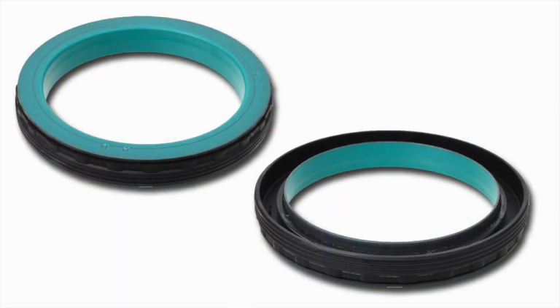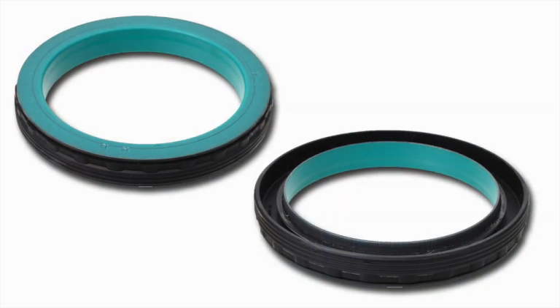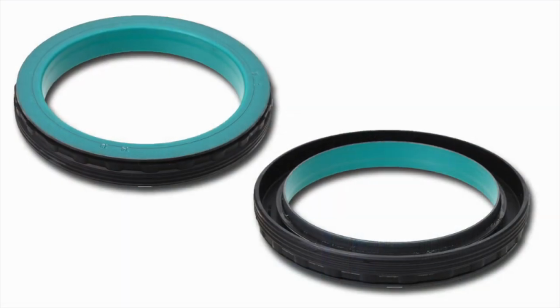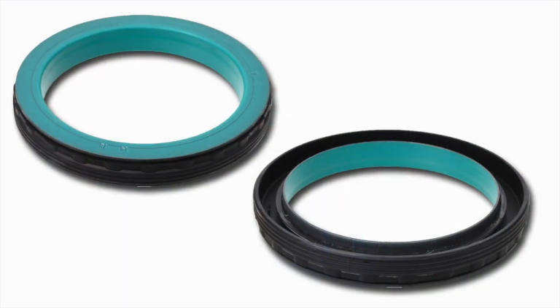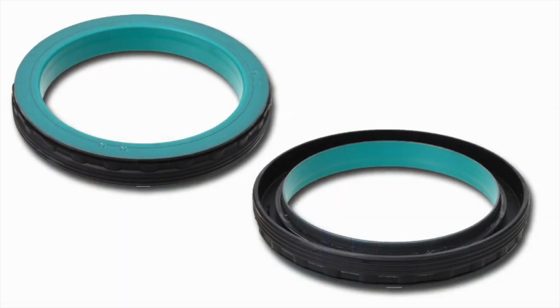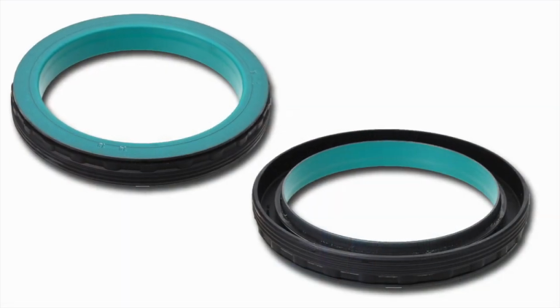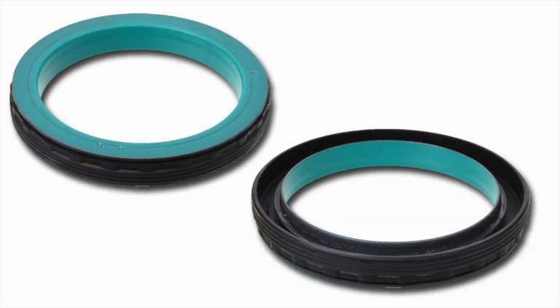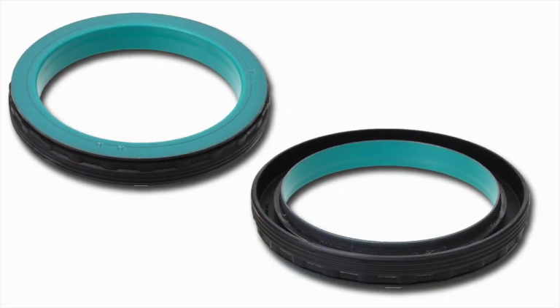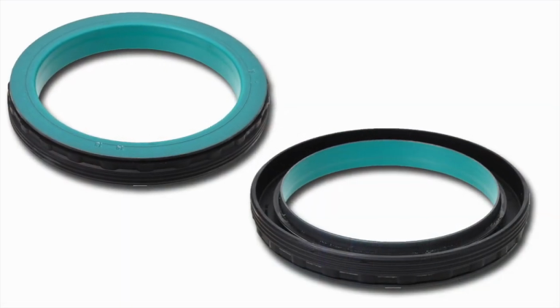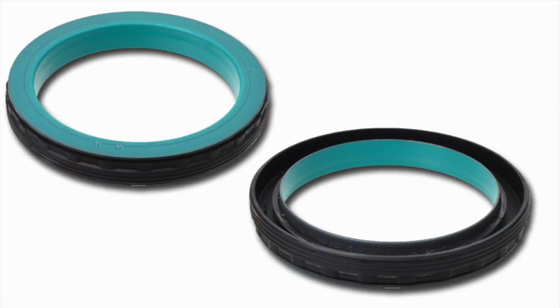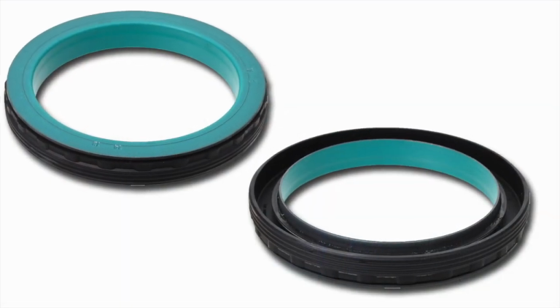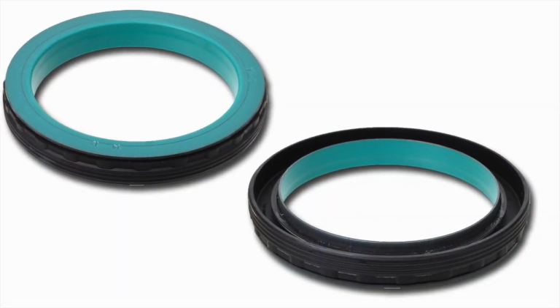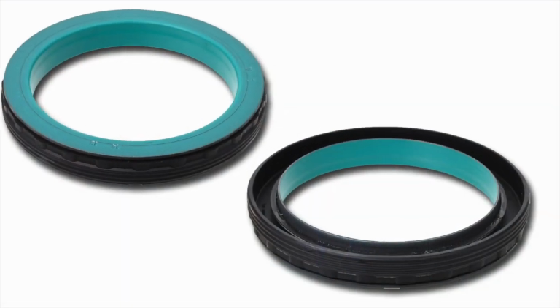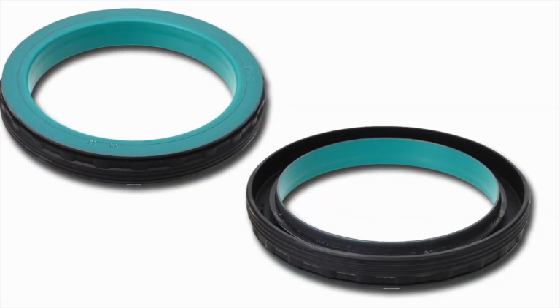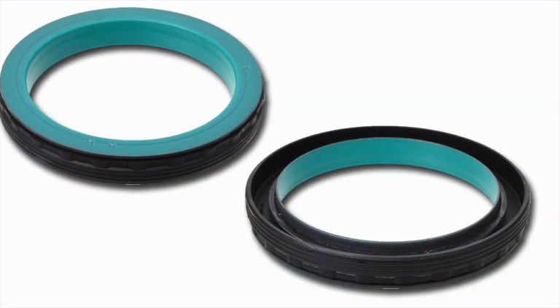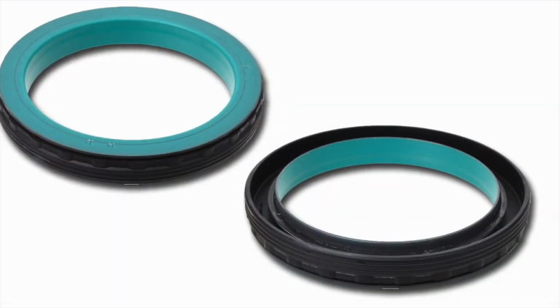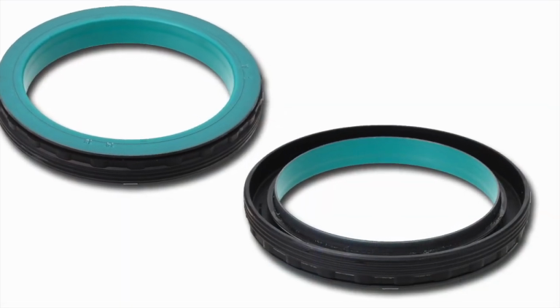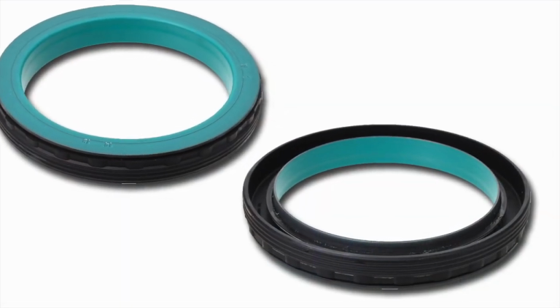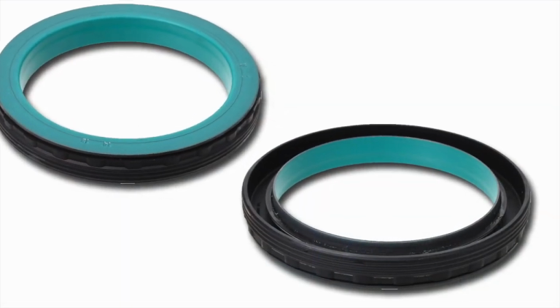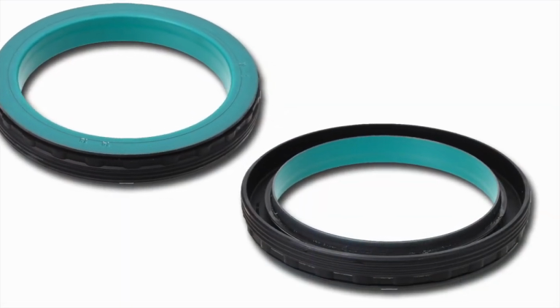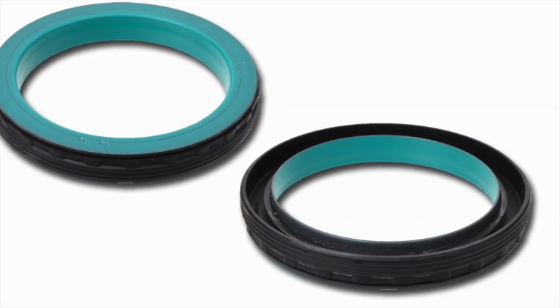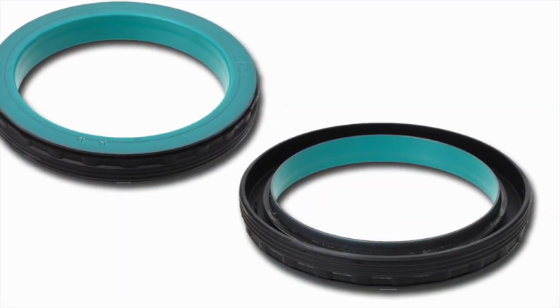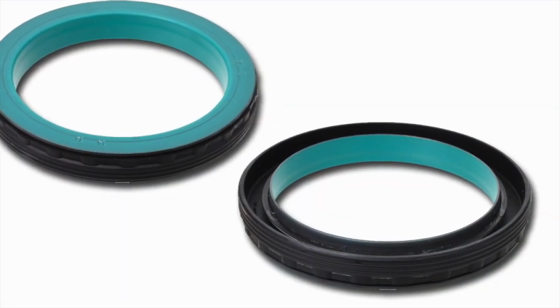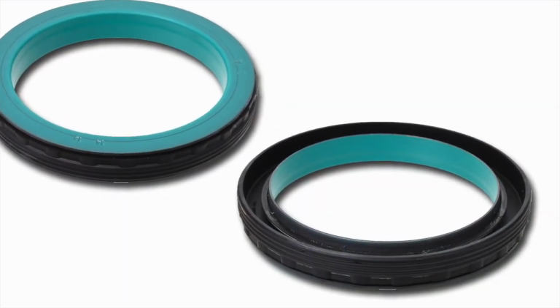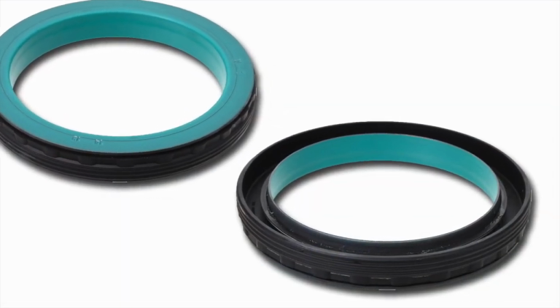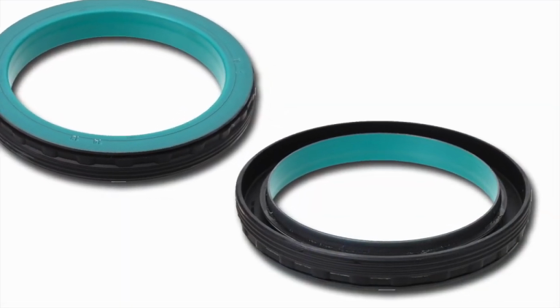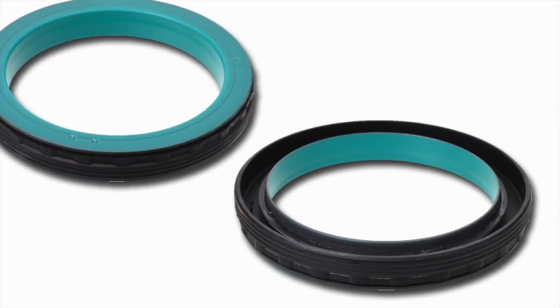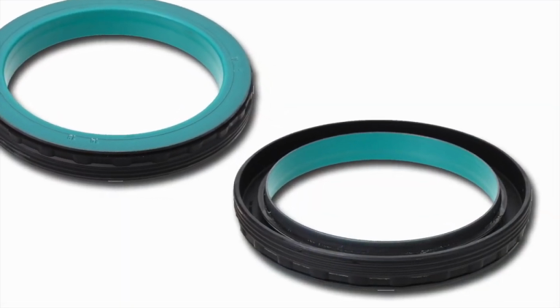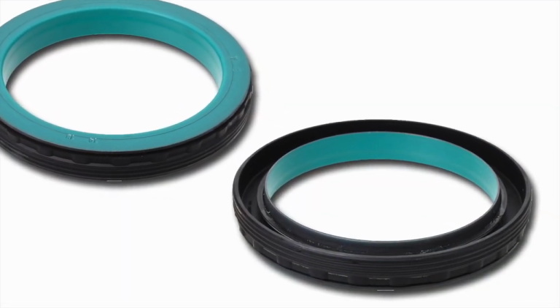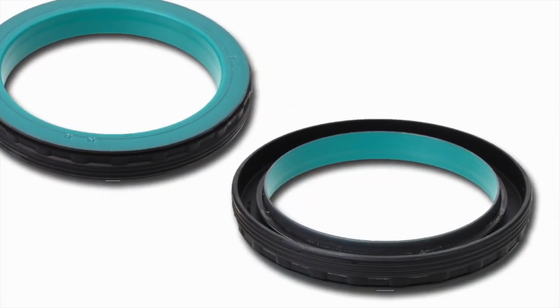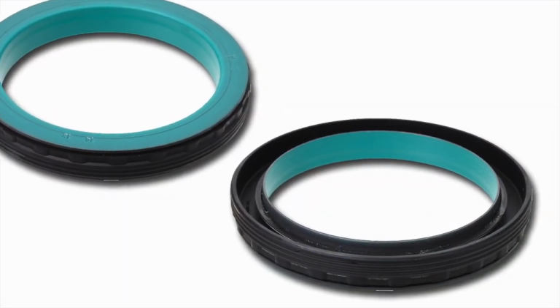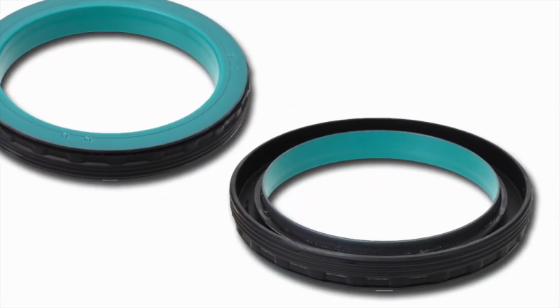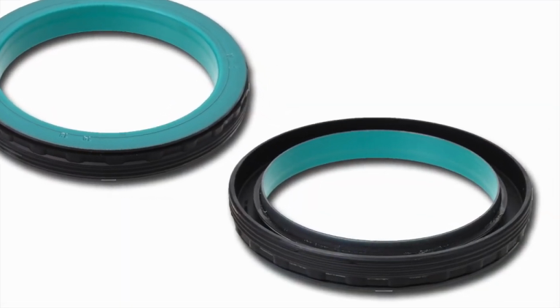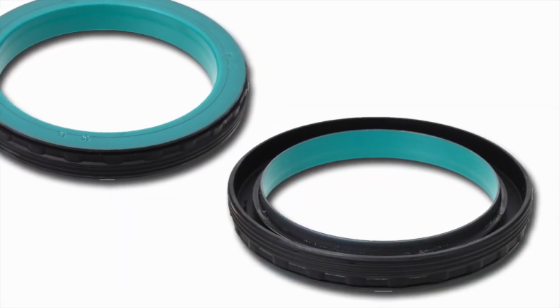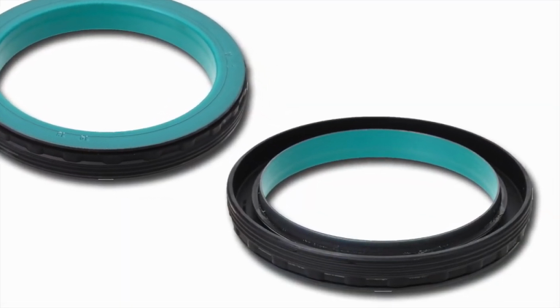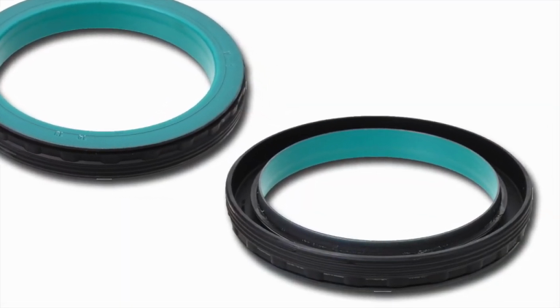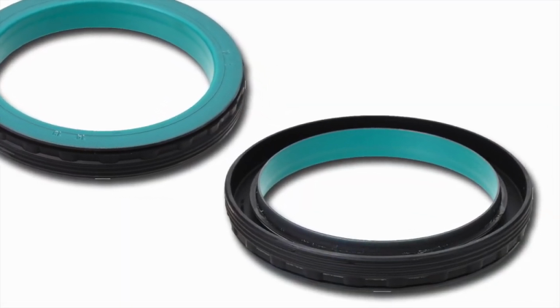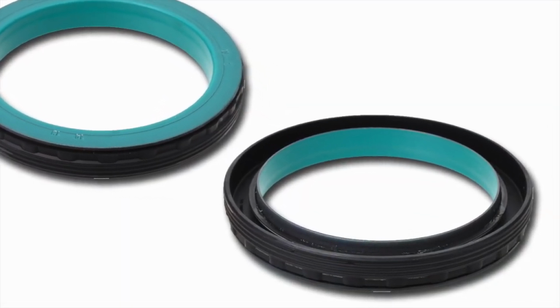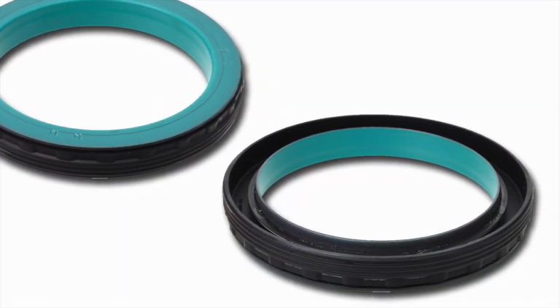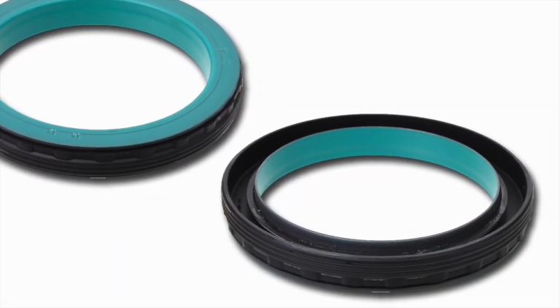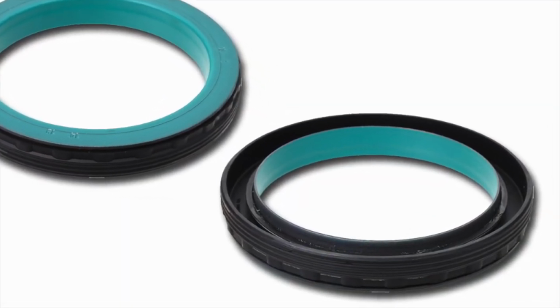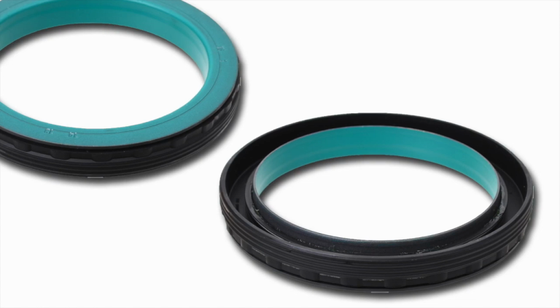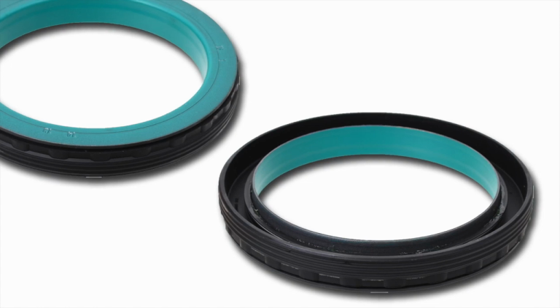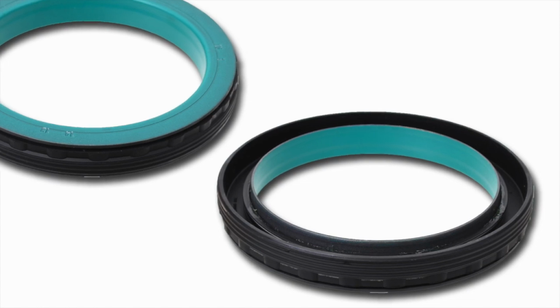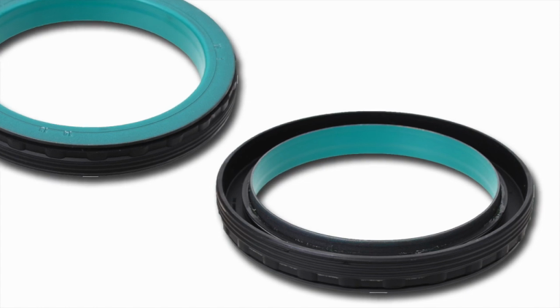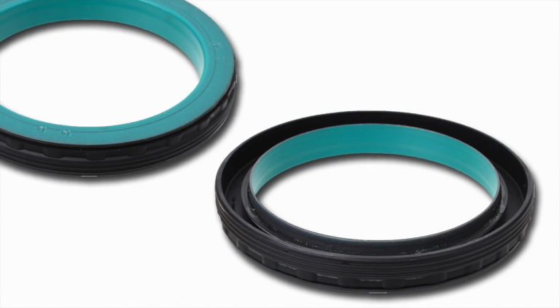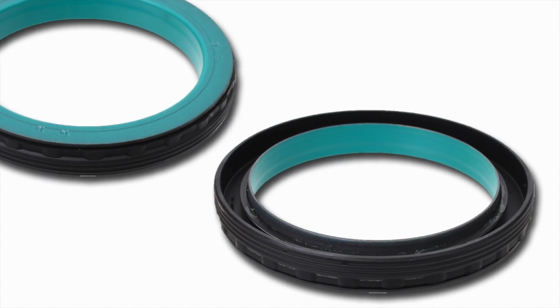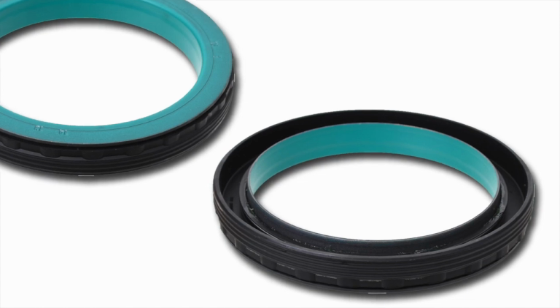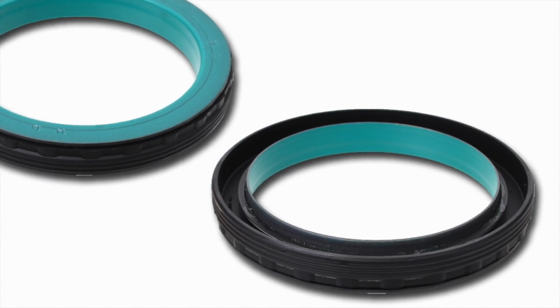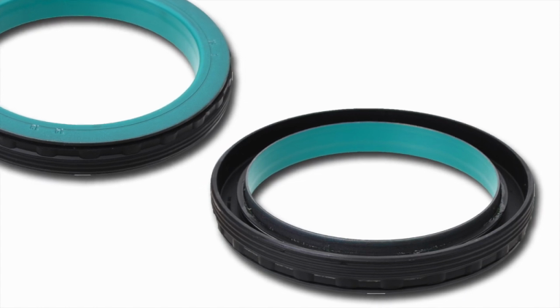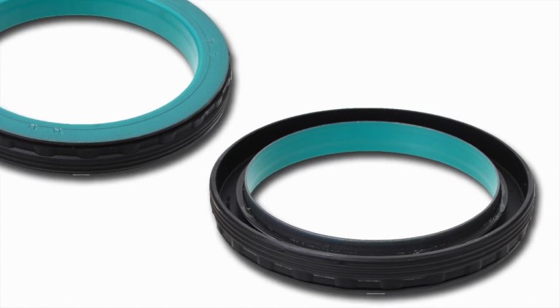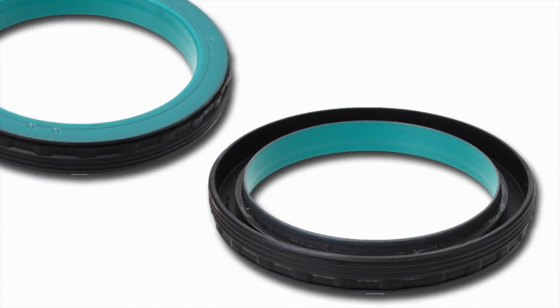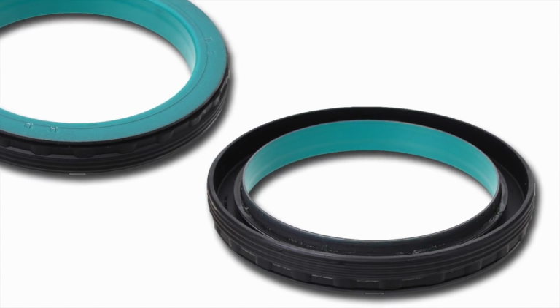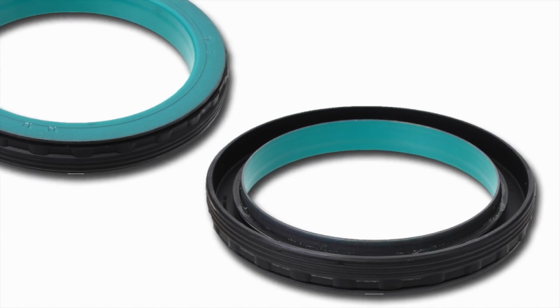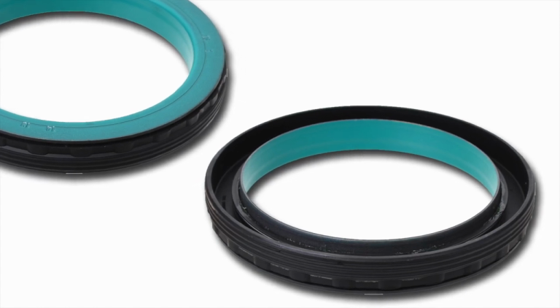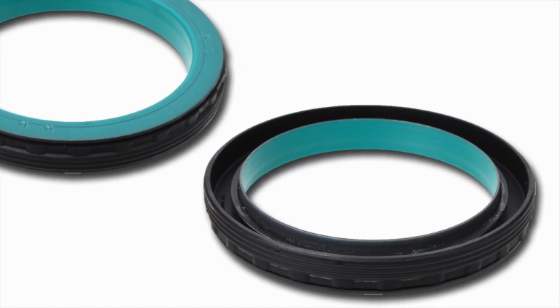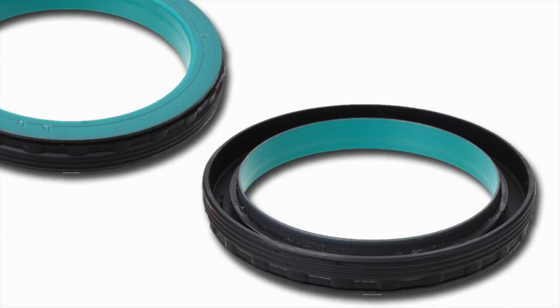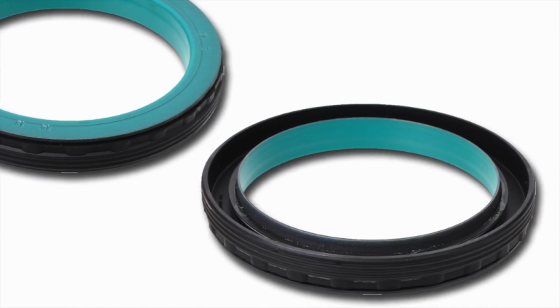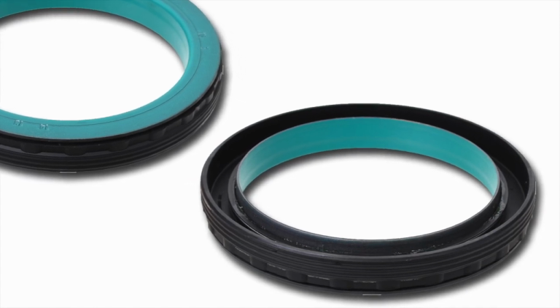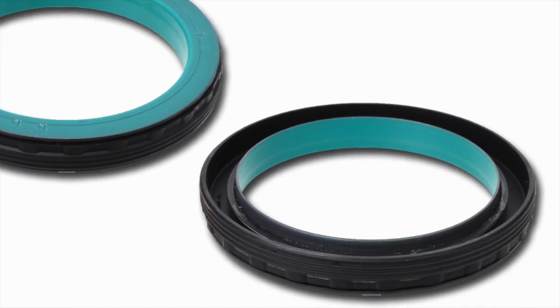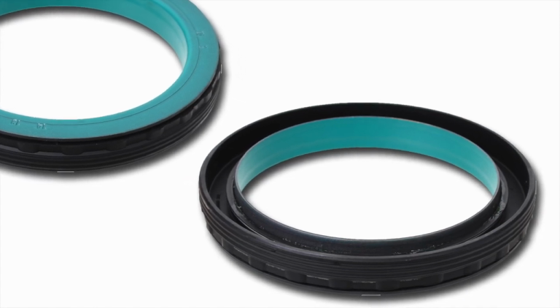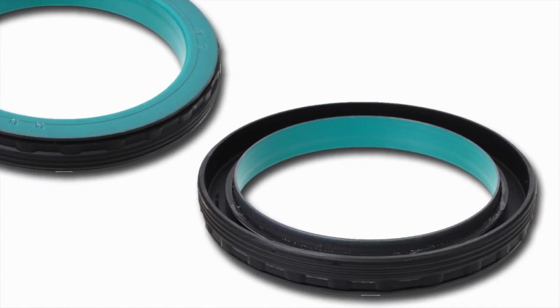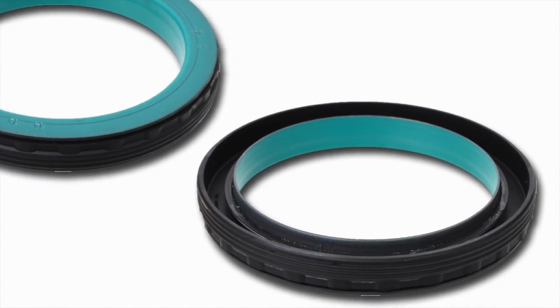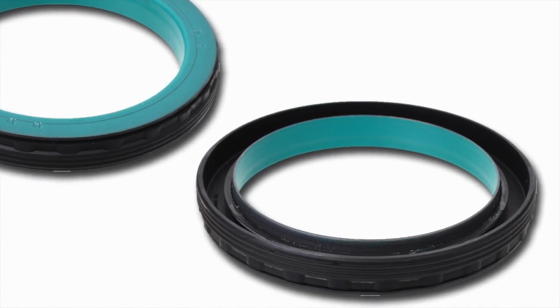Hello, my name is Michael Hartman with SKF. Today we are going to review the Scott Seal Hybrid installation procedure.